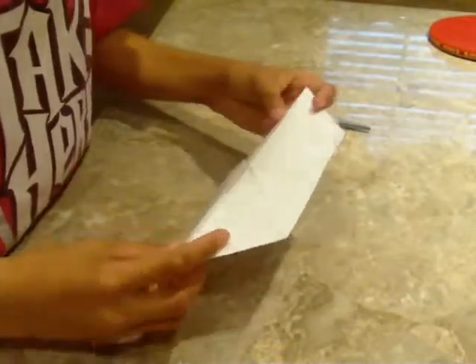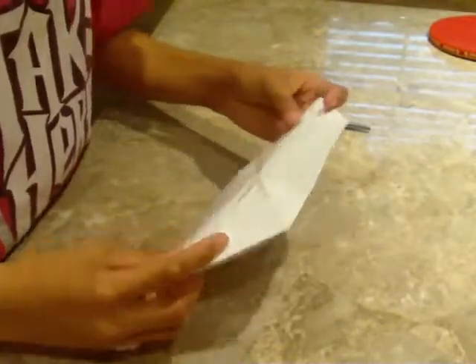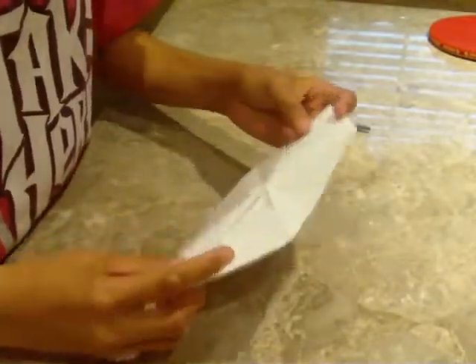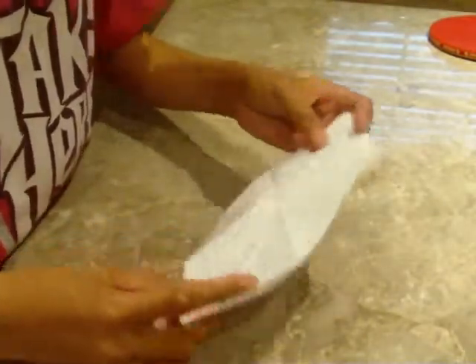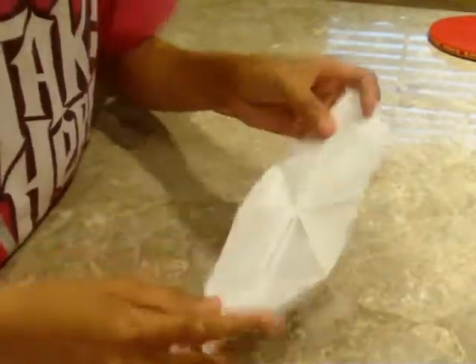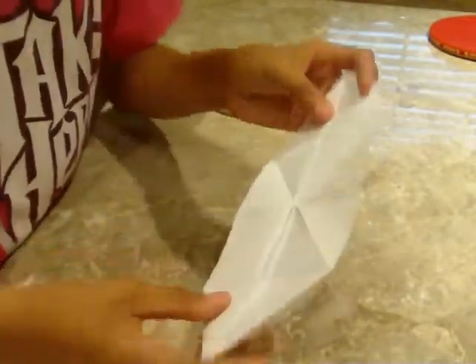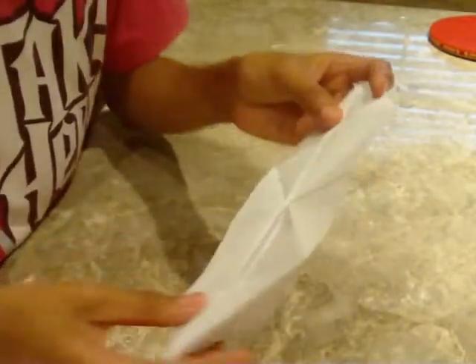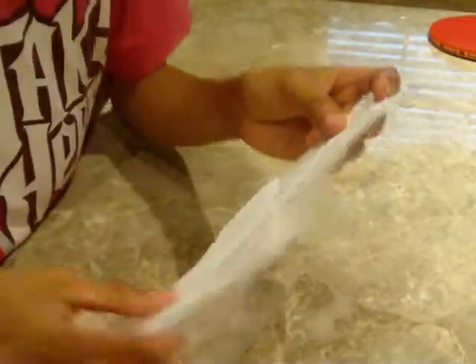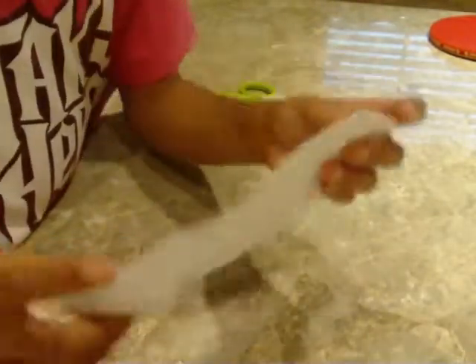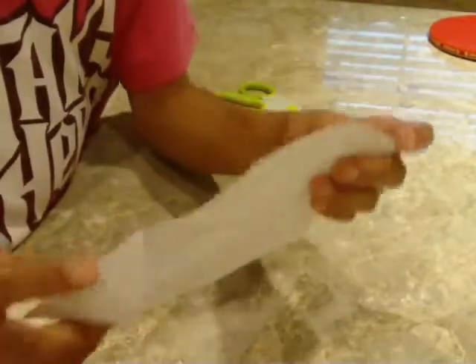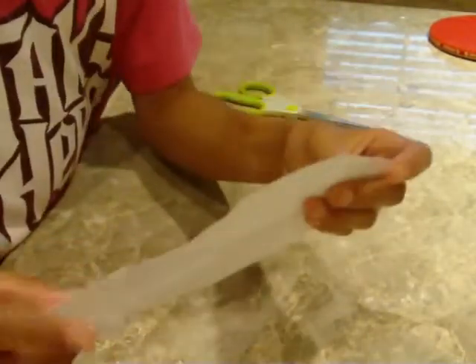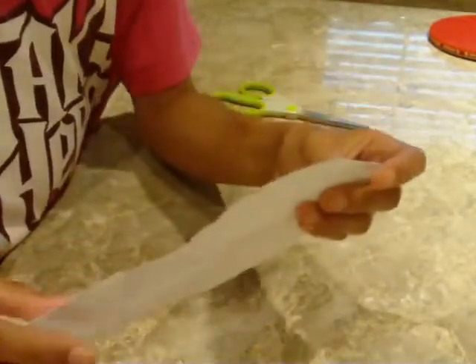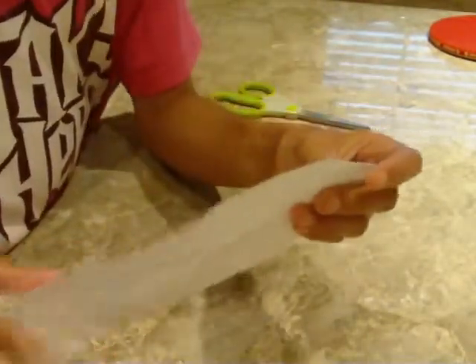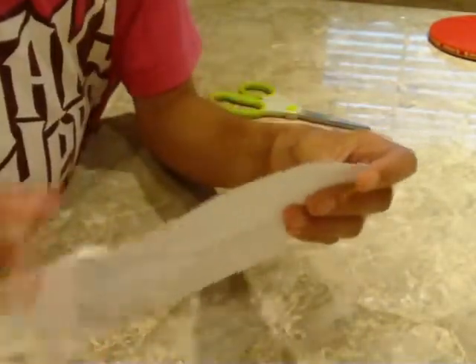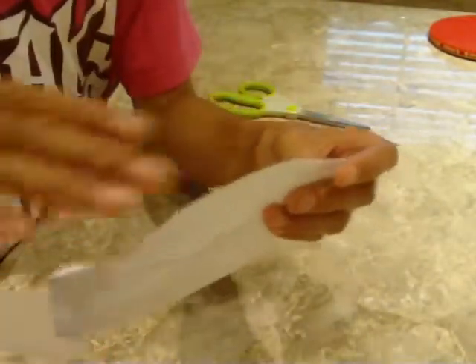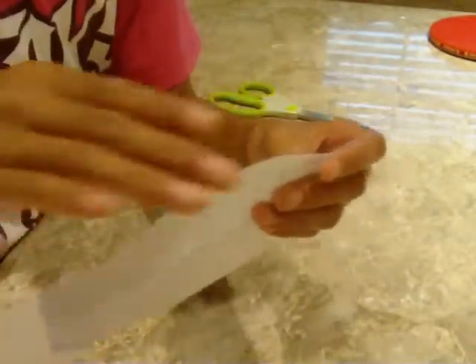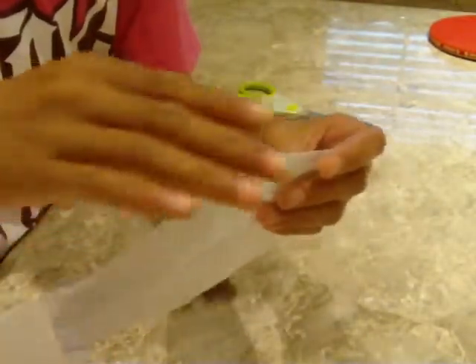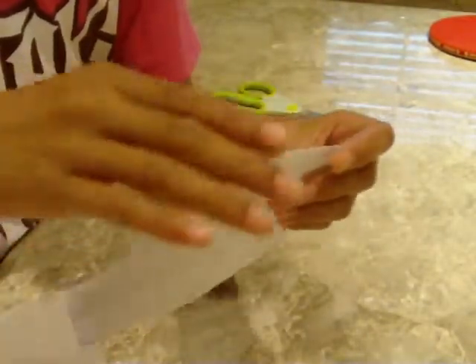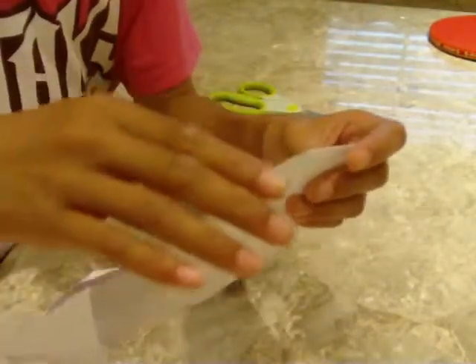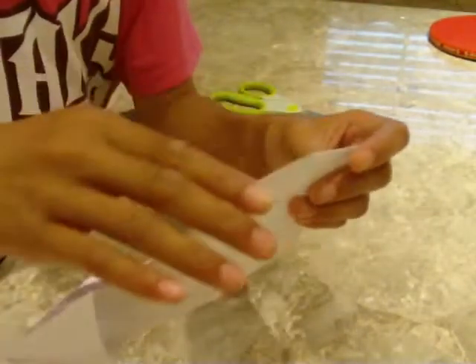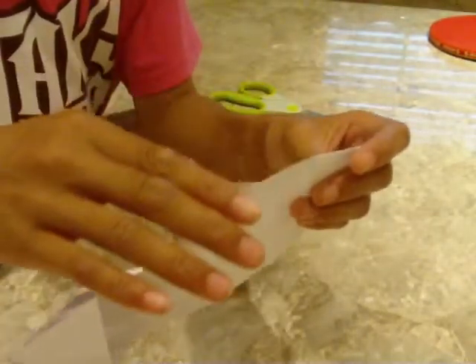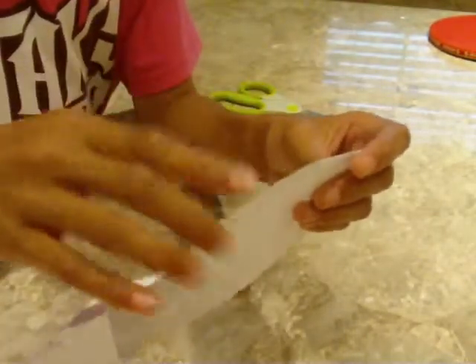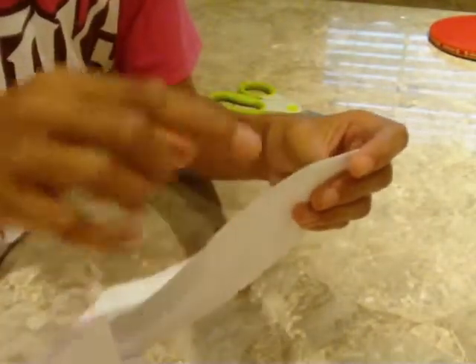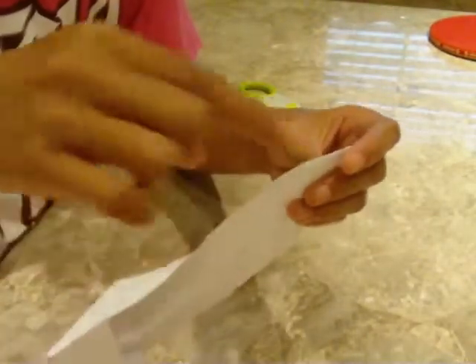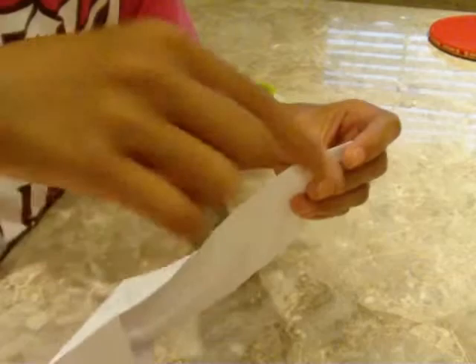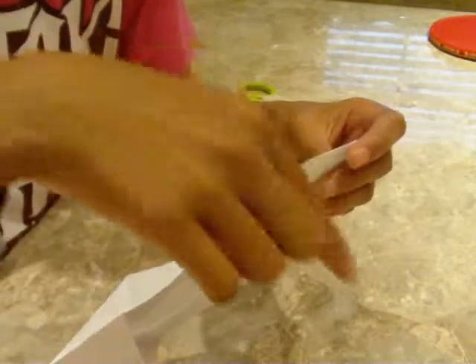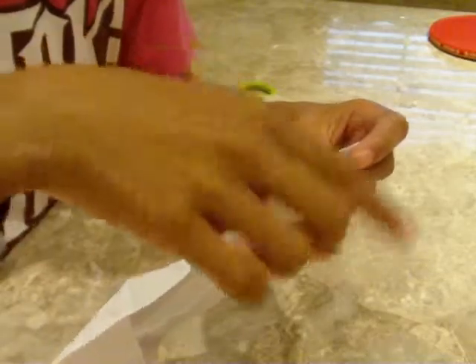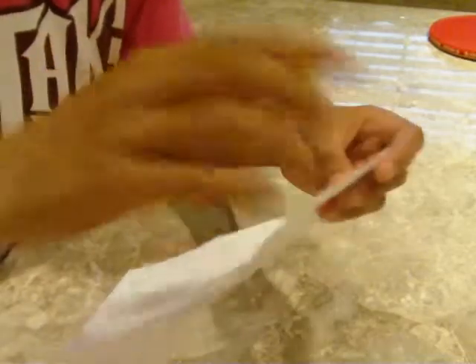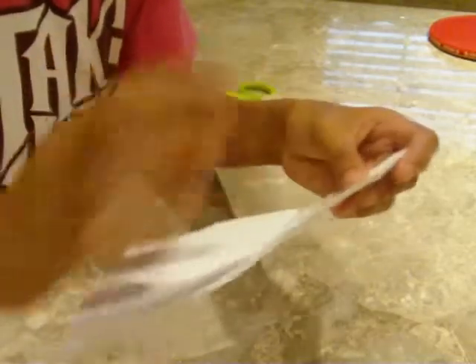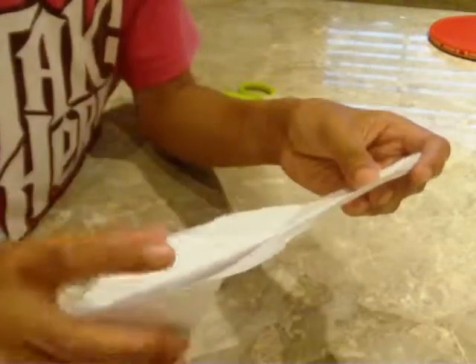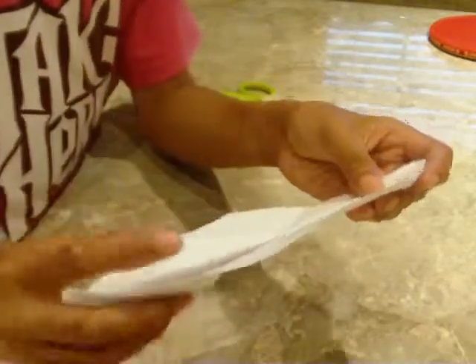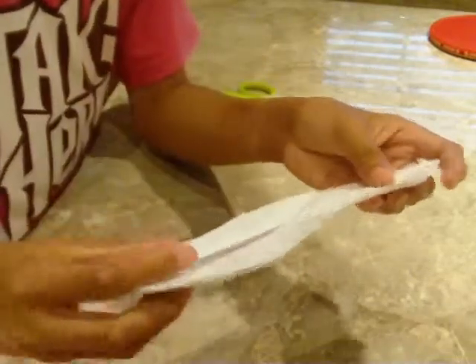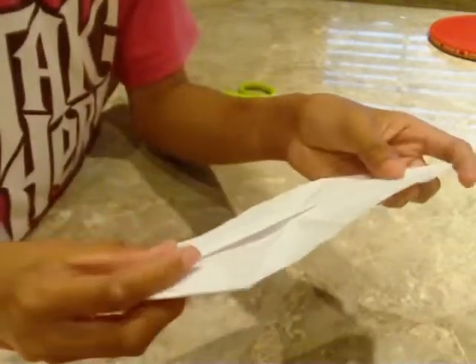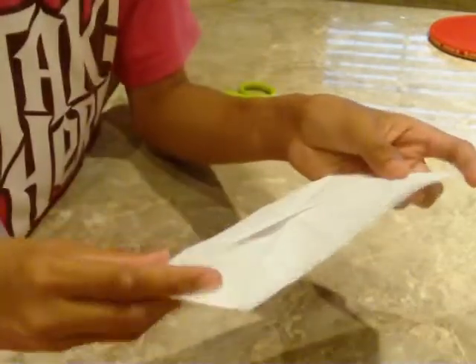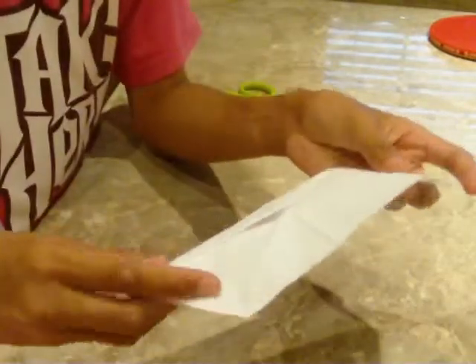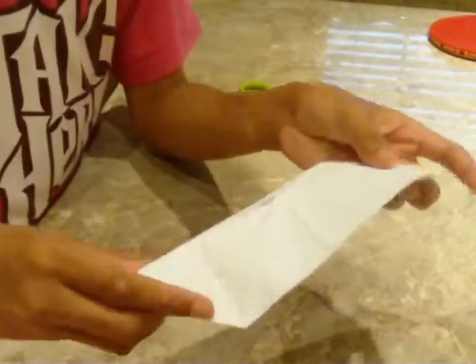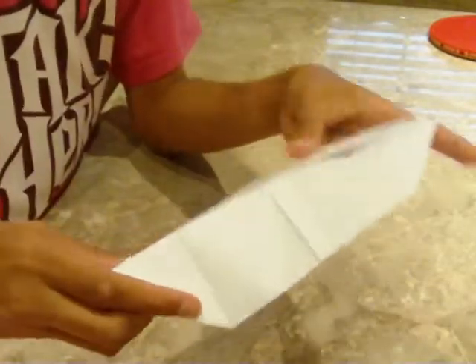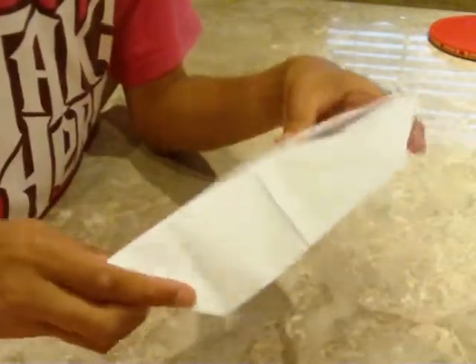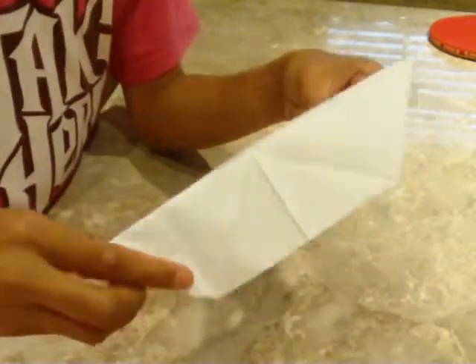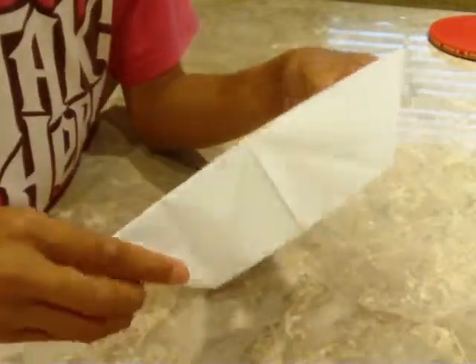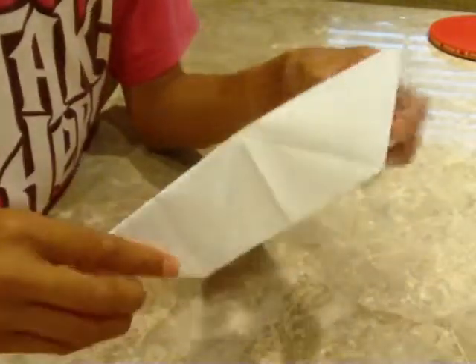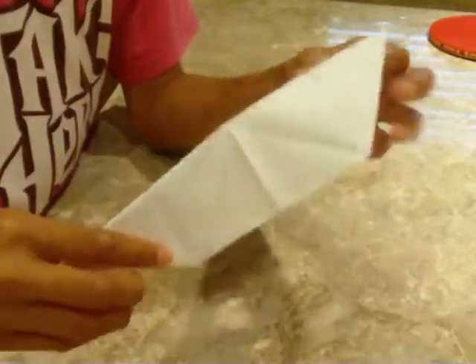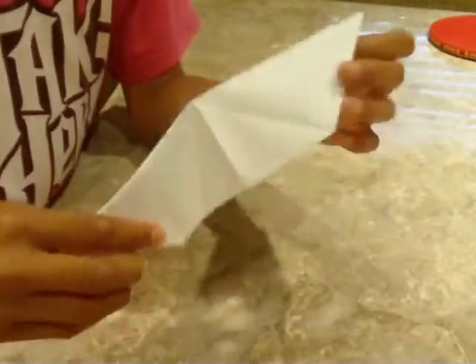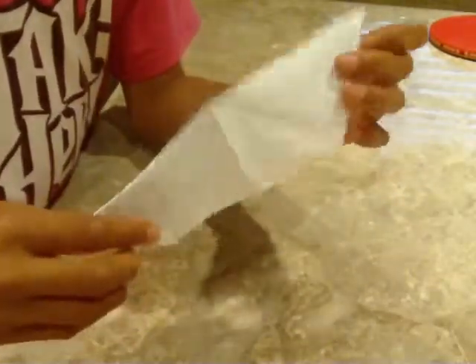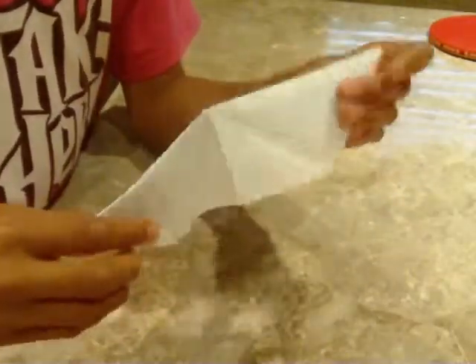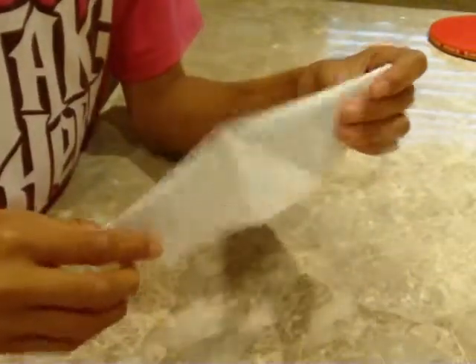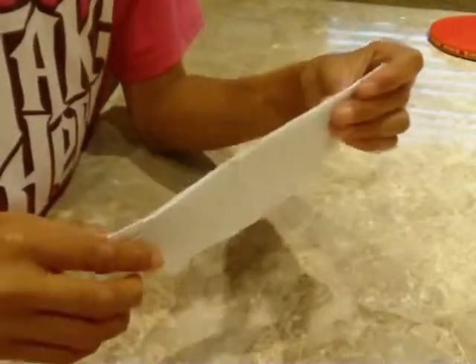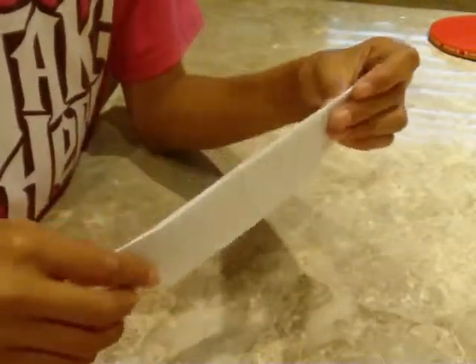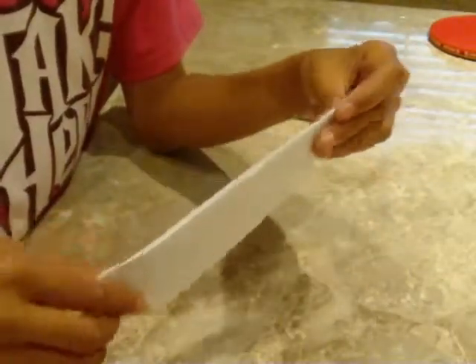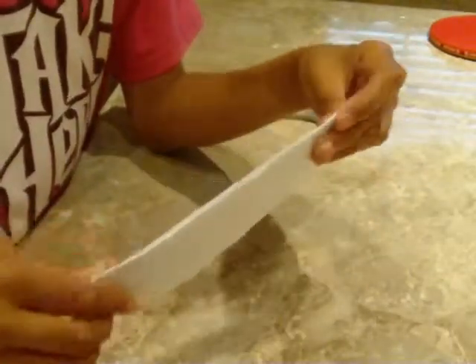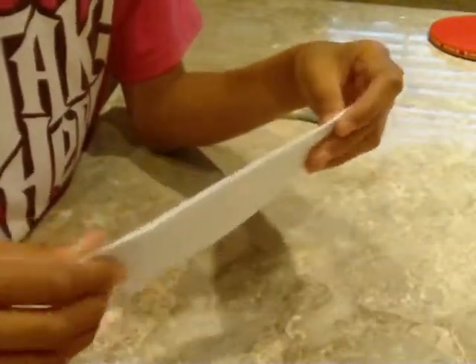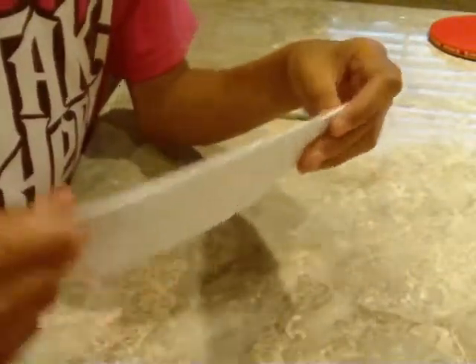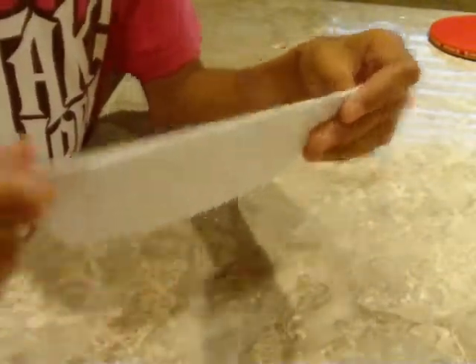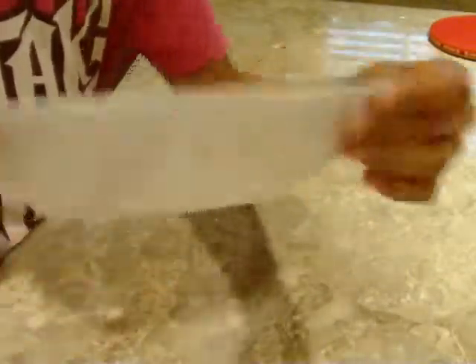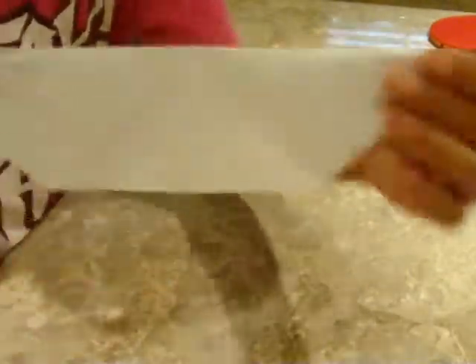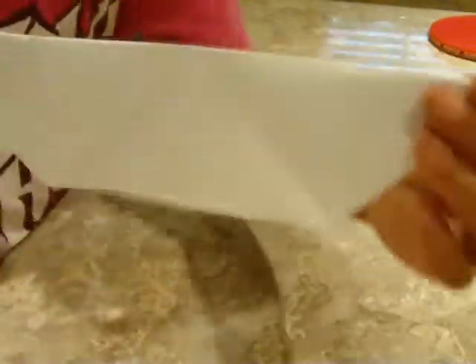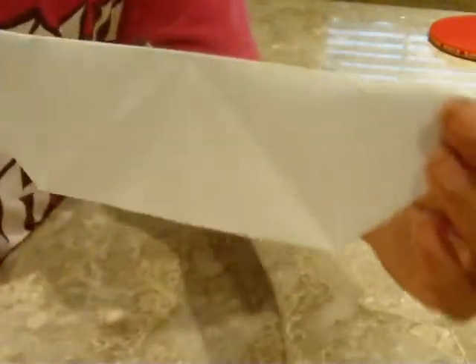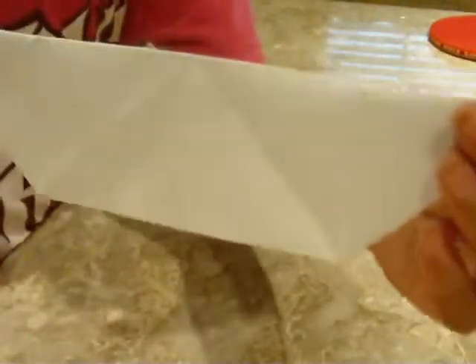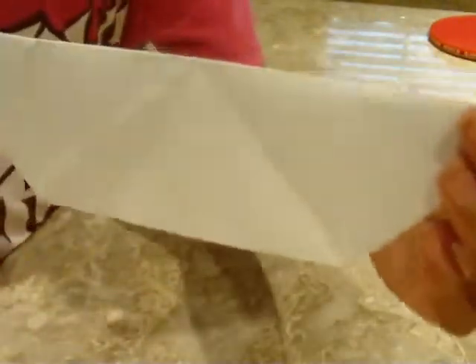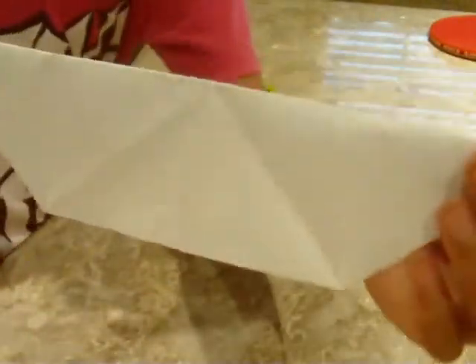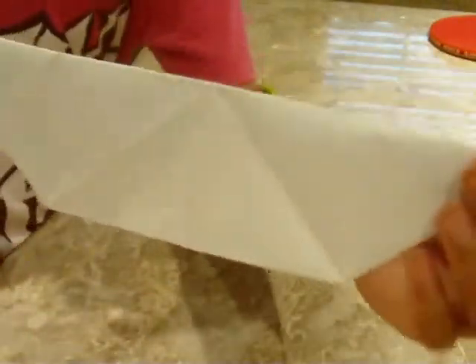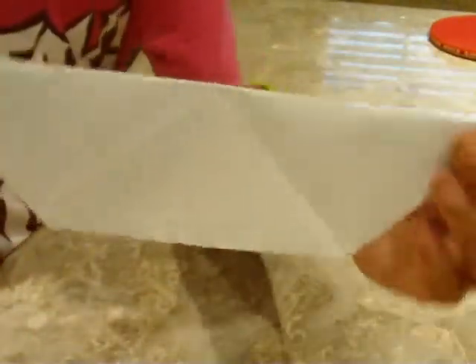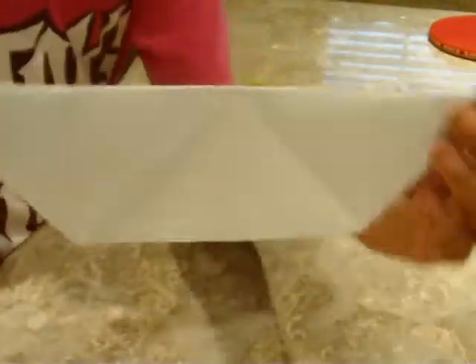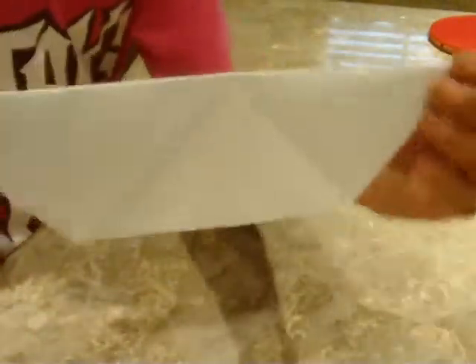Then bring this edge backwards. It should now look like you're making a boat.